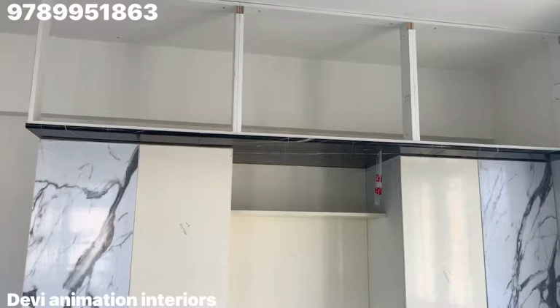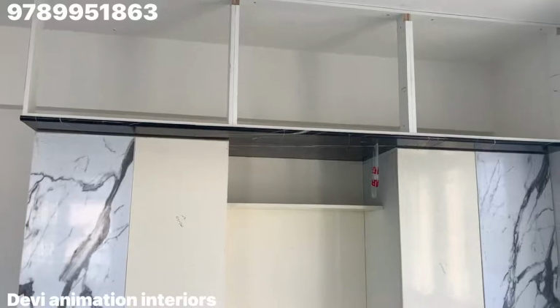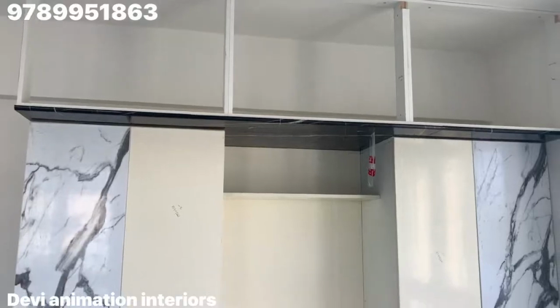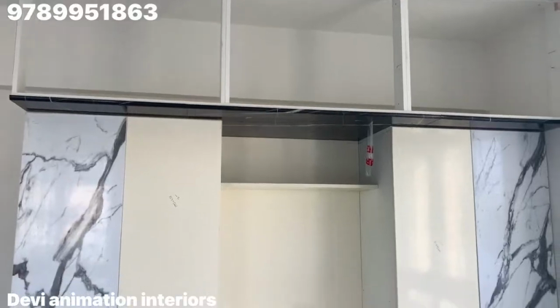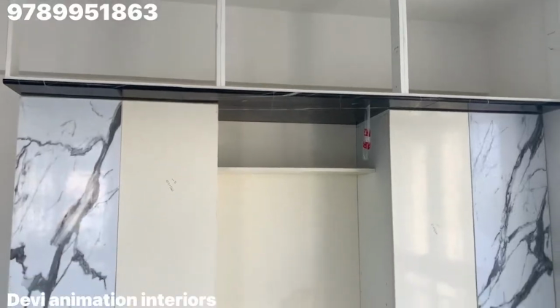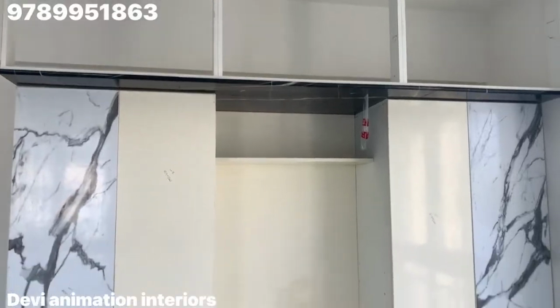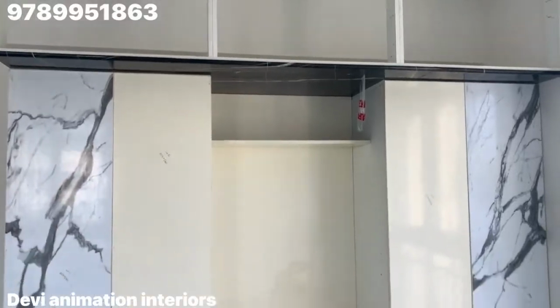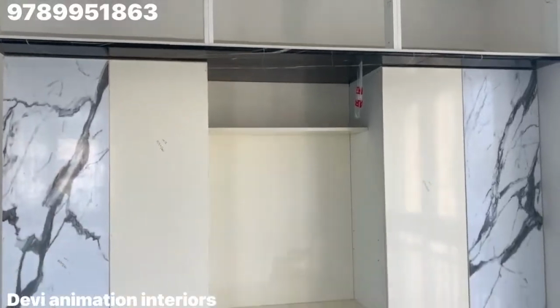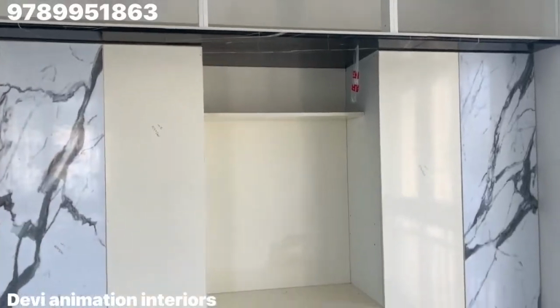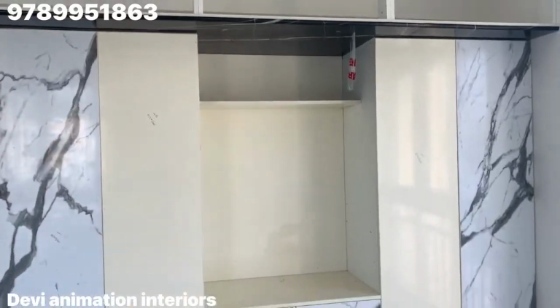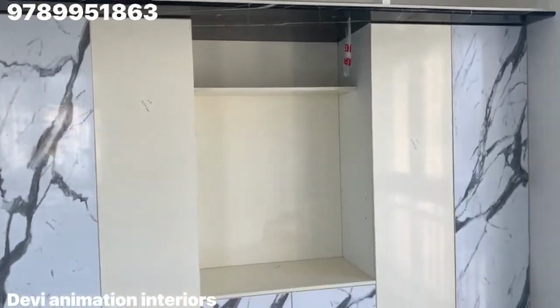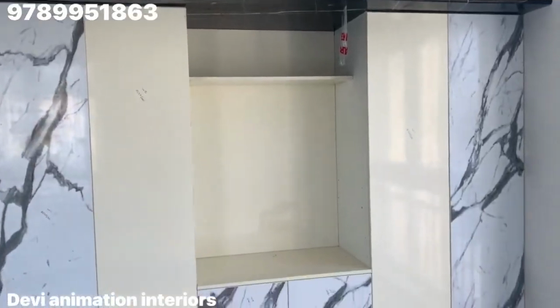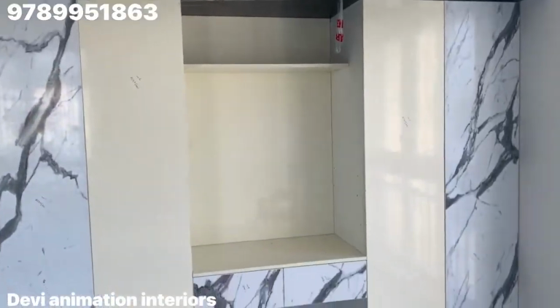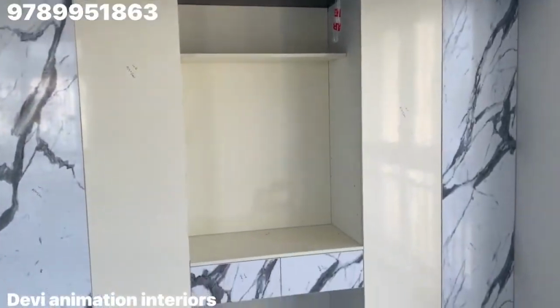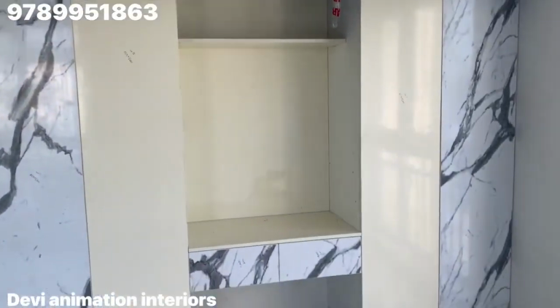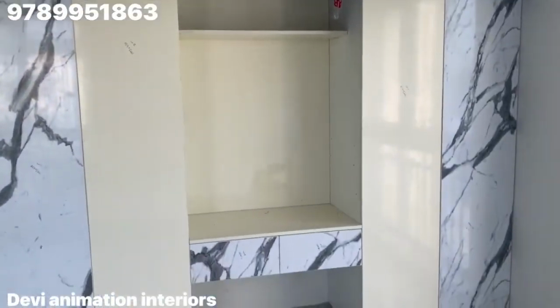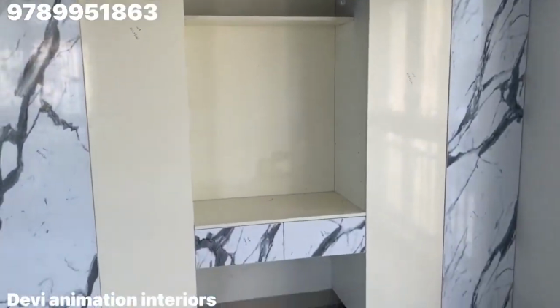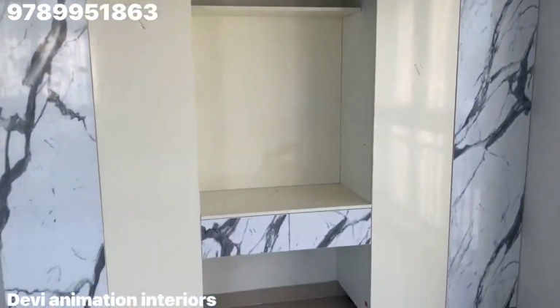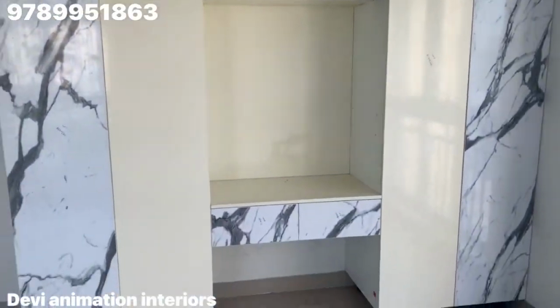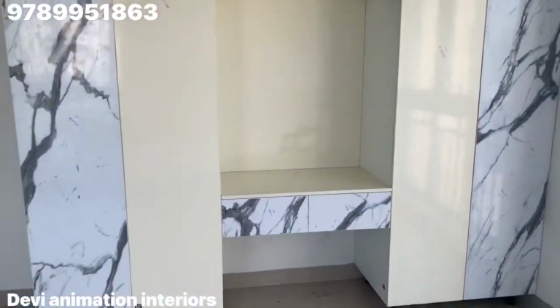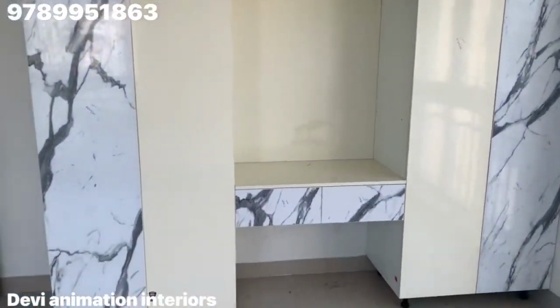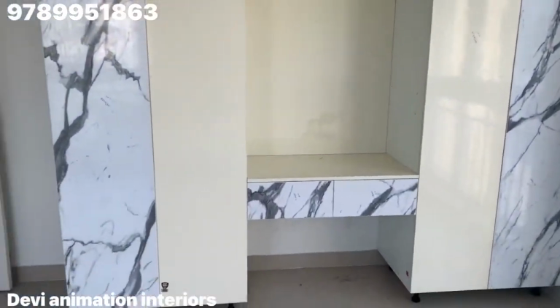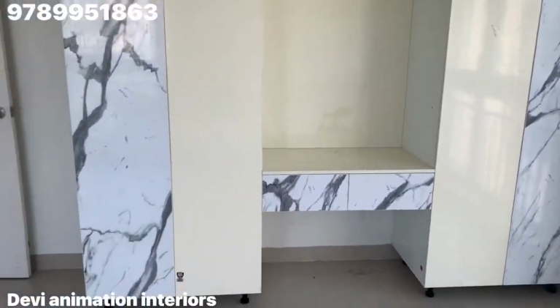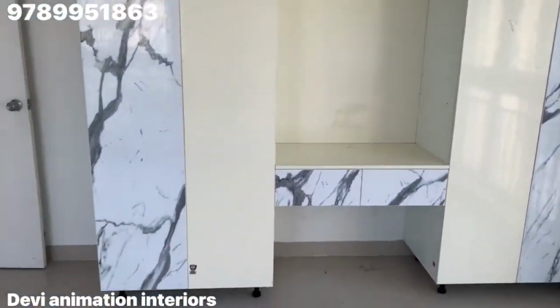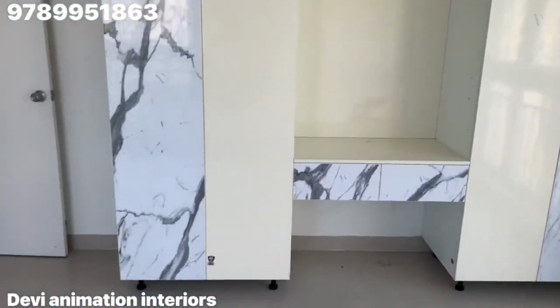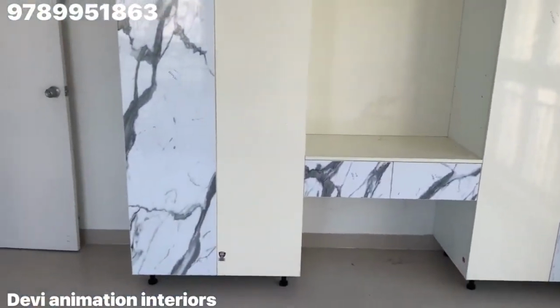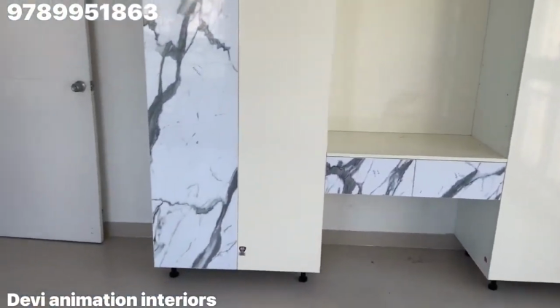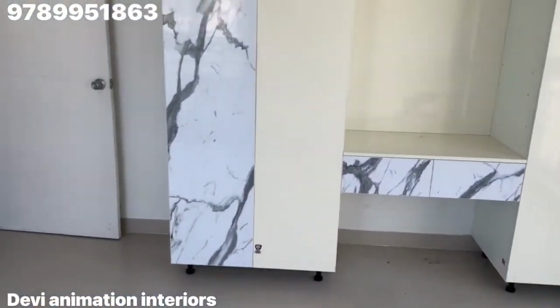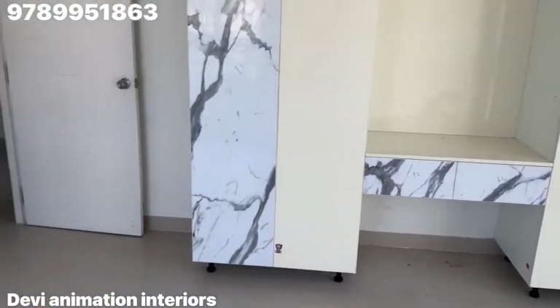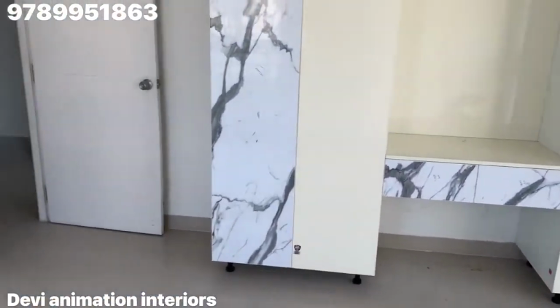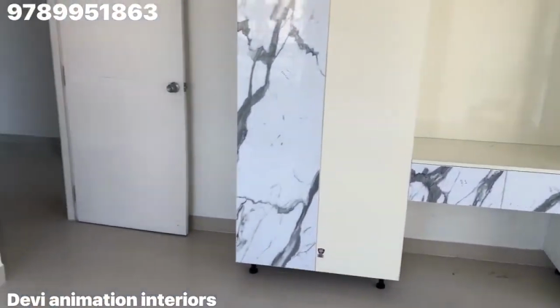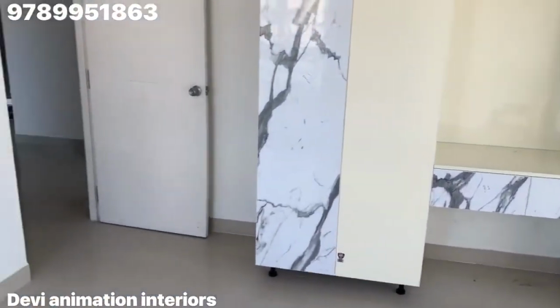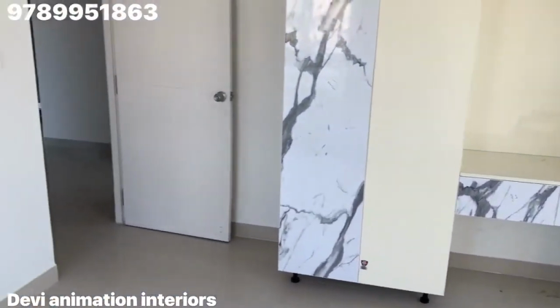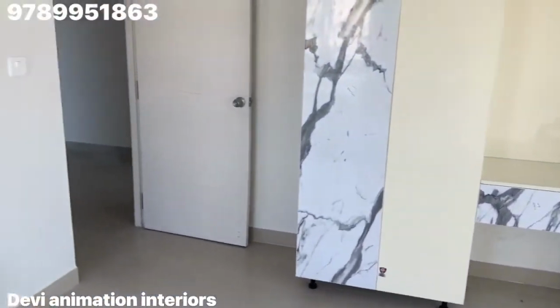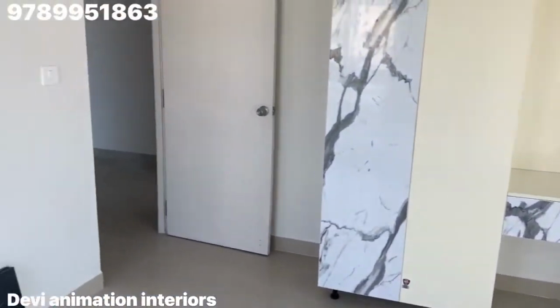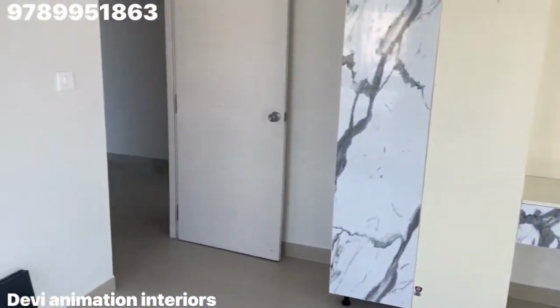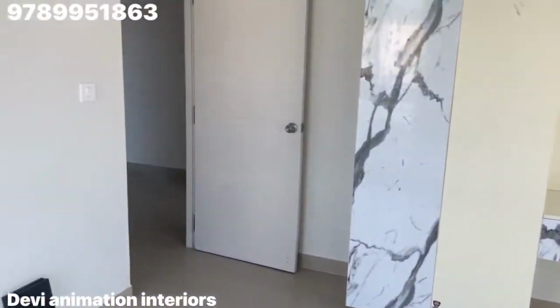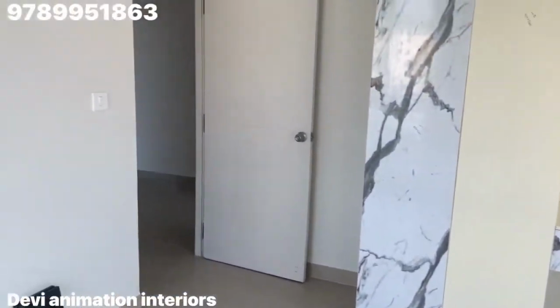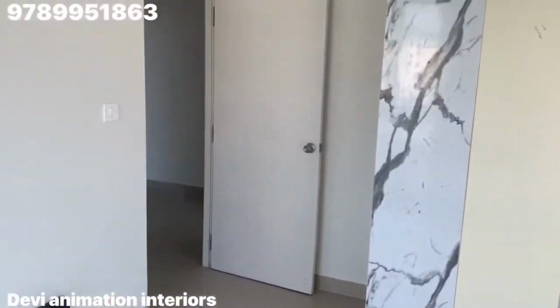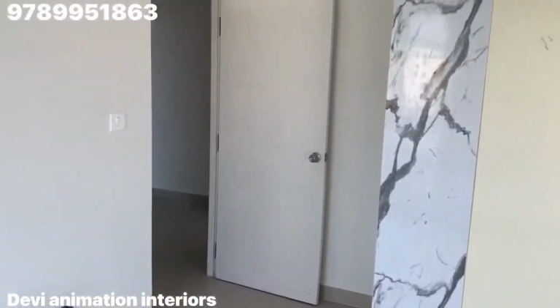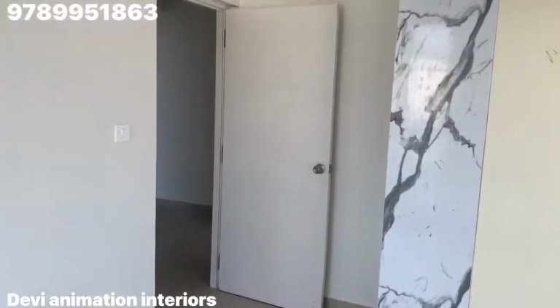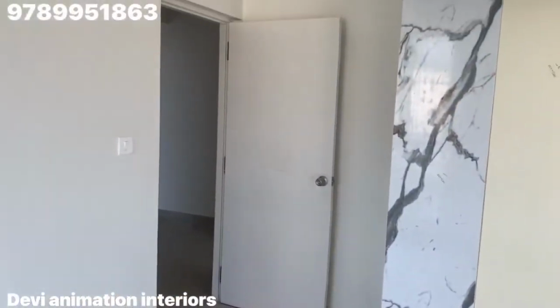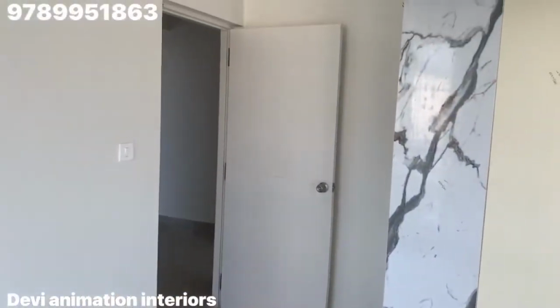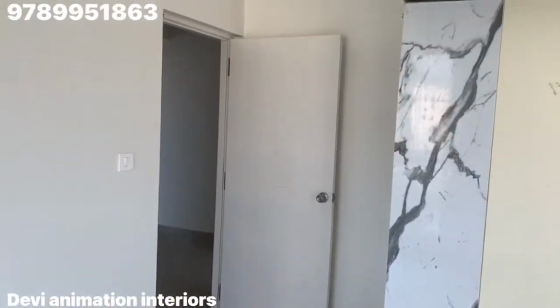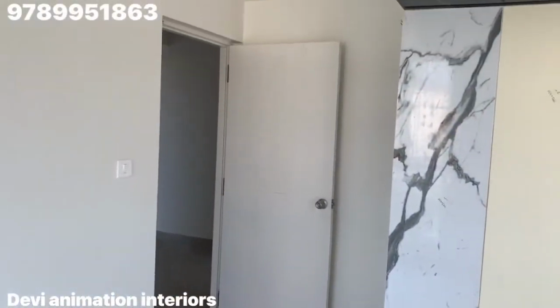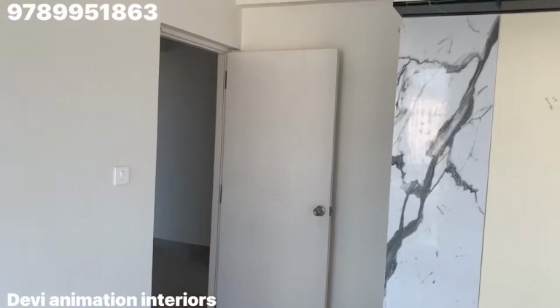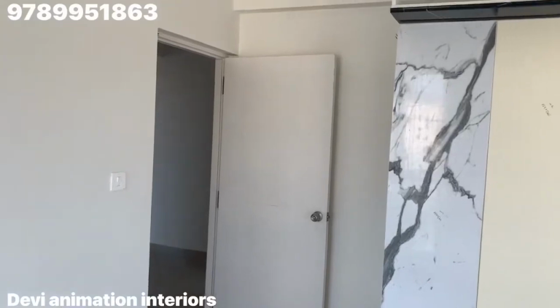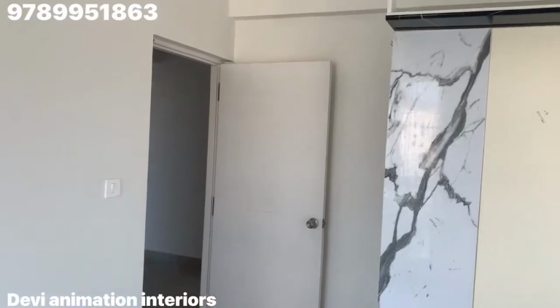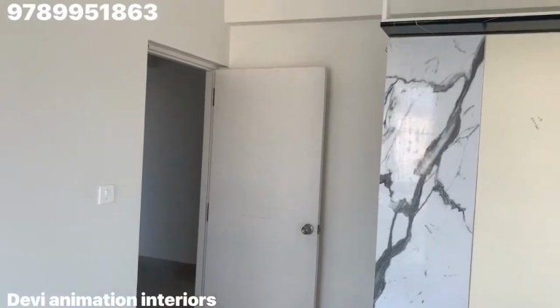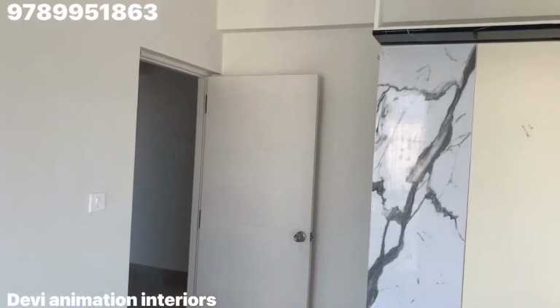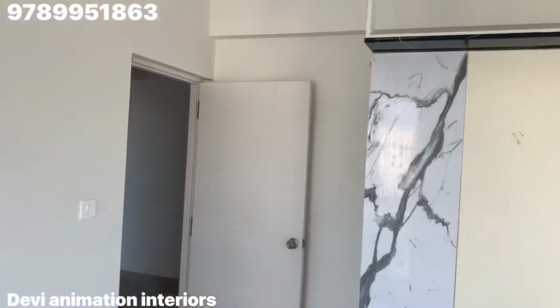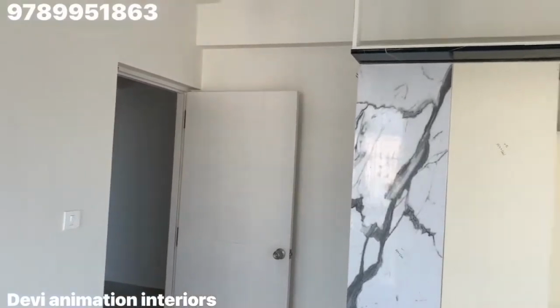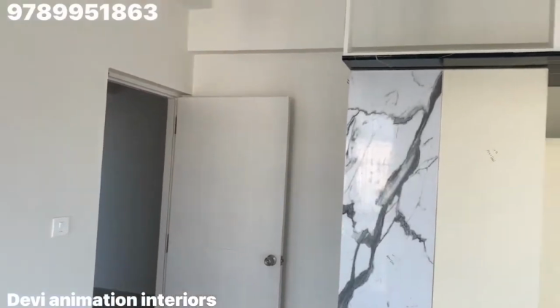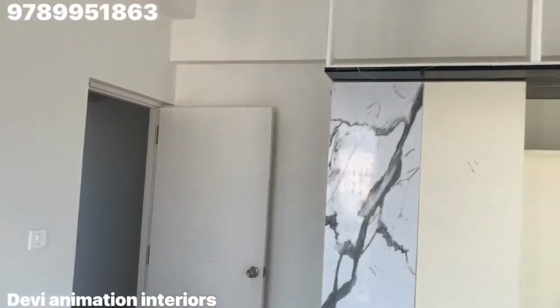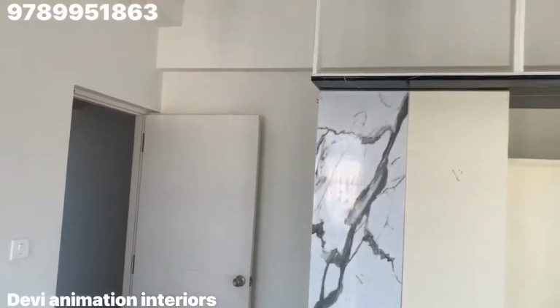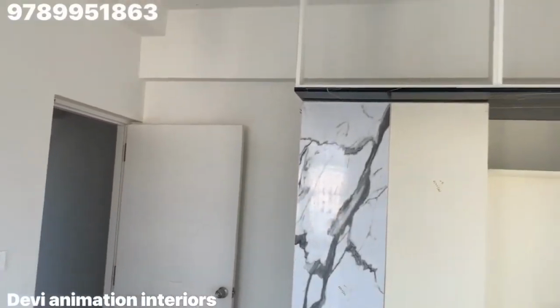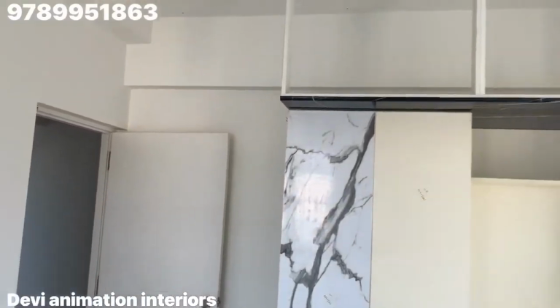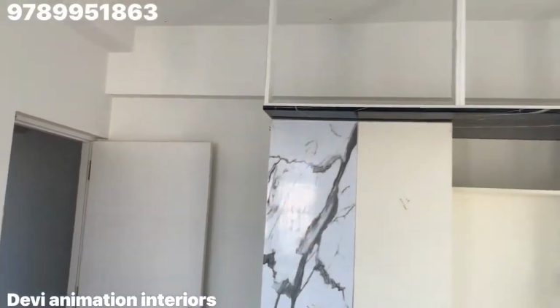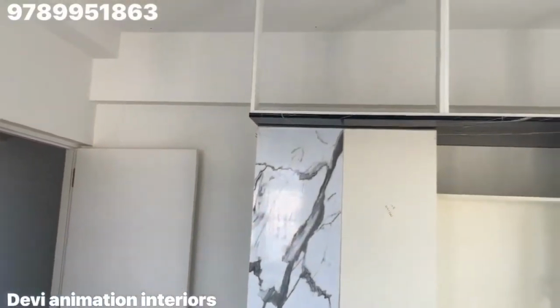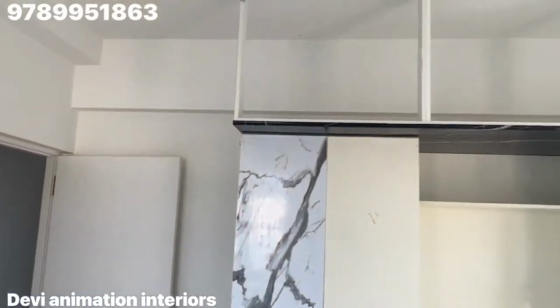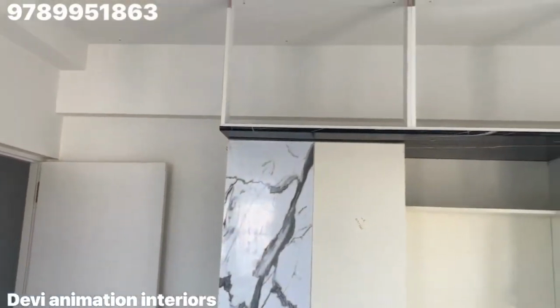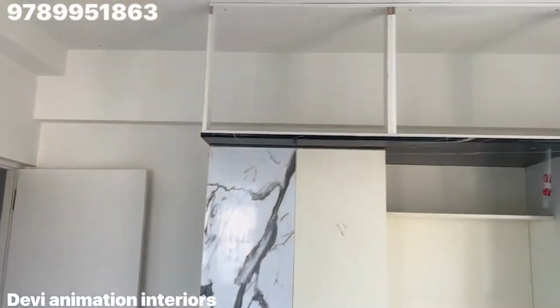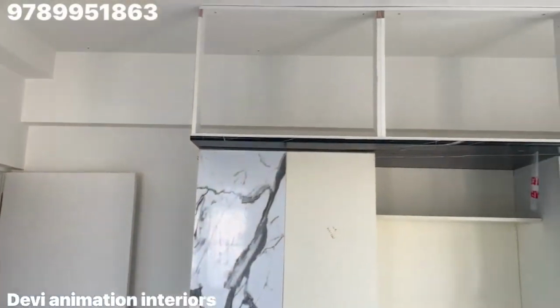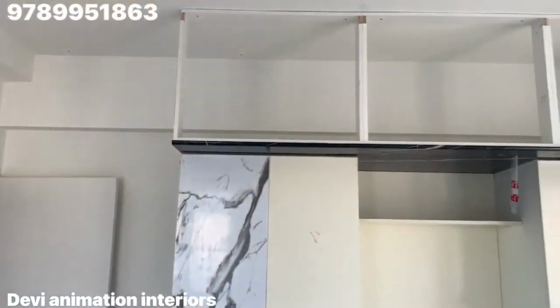Hello everyone, I am Navin Kumar. In this video, this is a wardrobe. The wardrobe is completed.